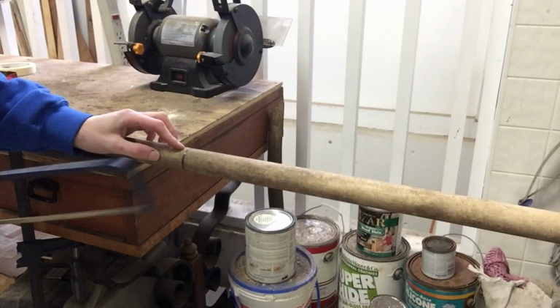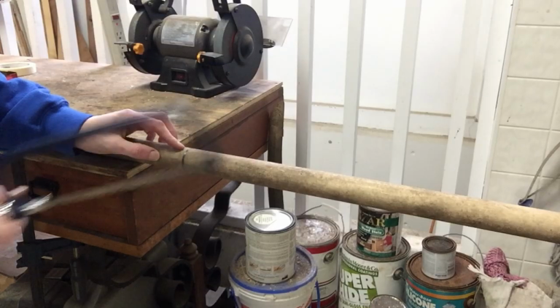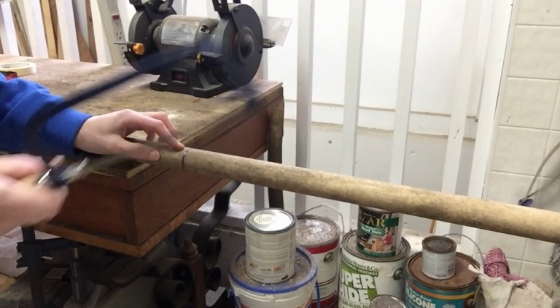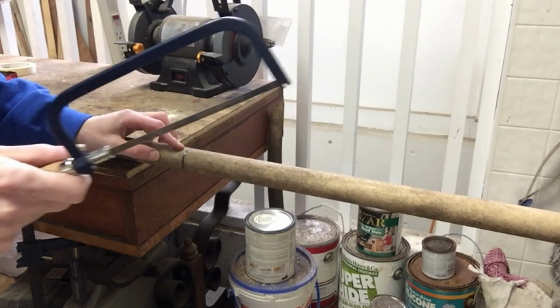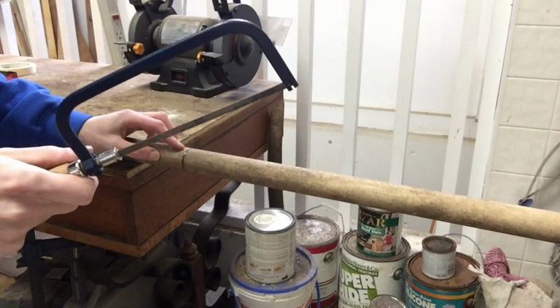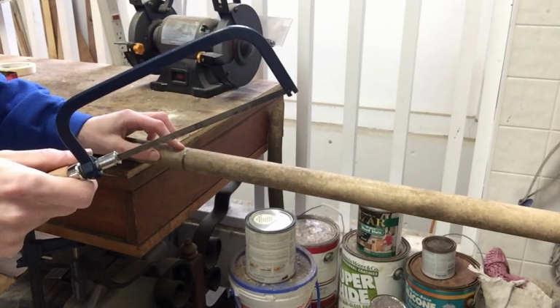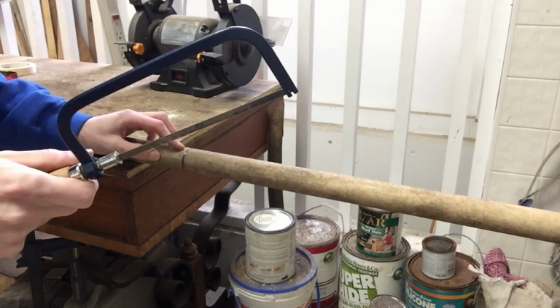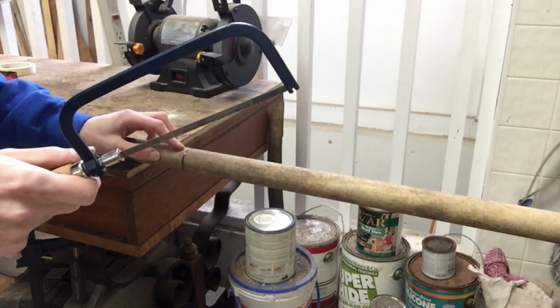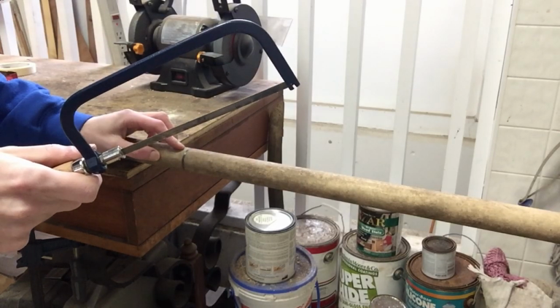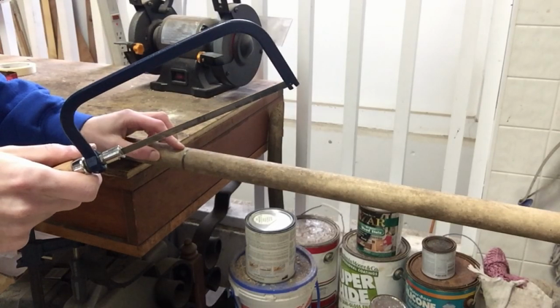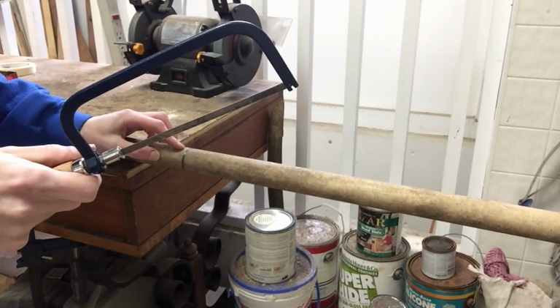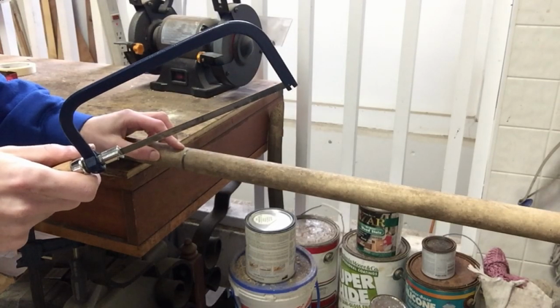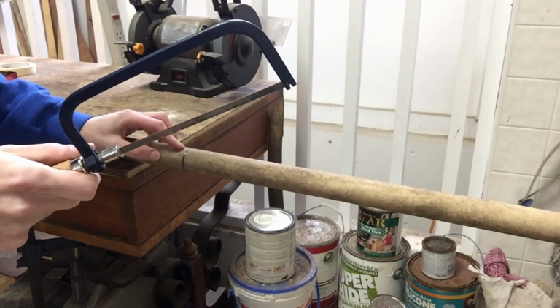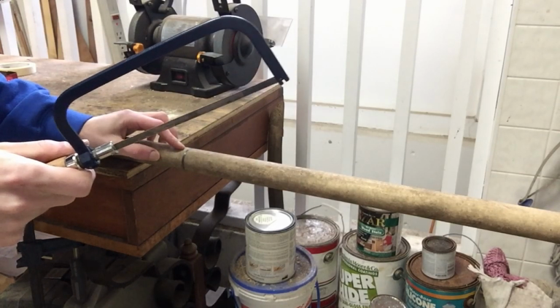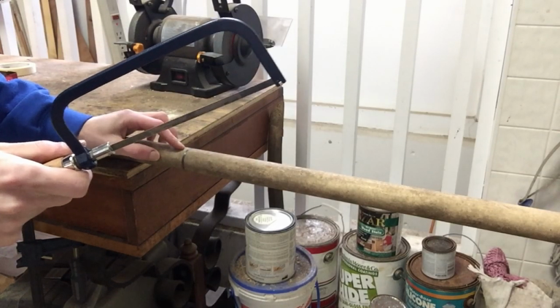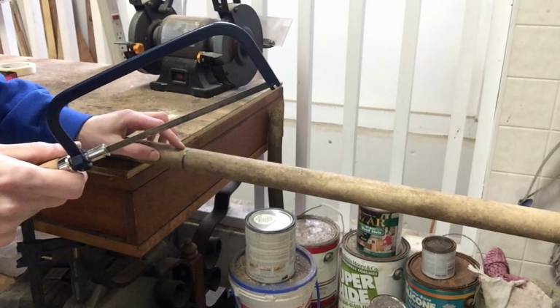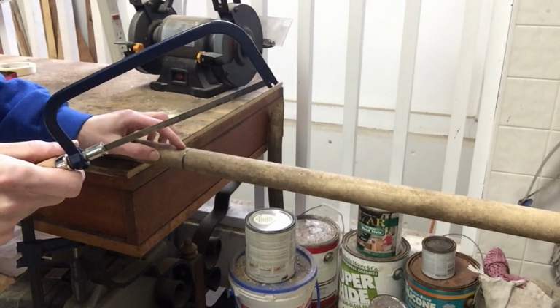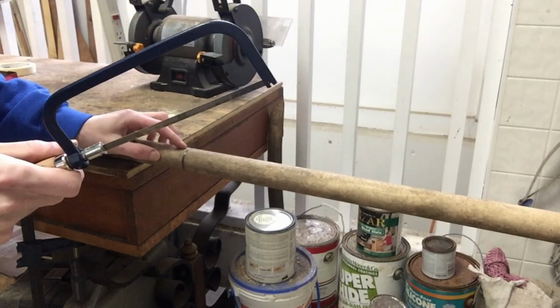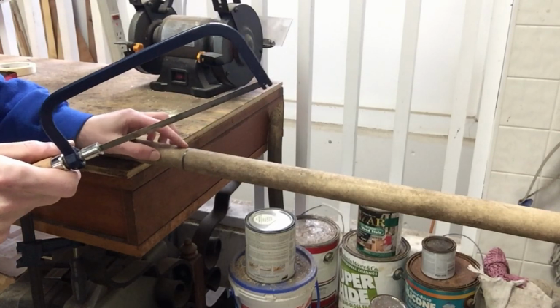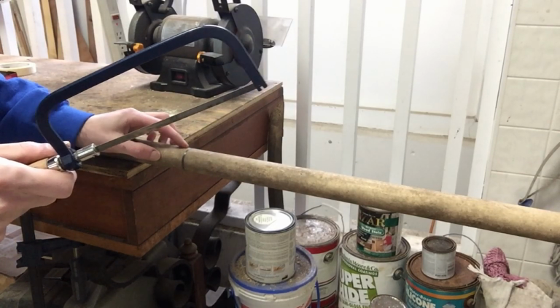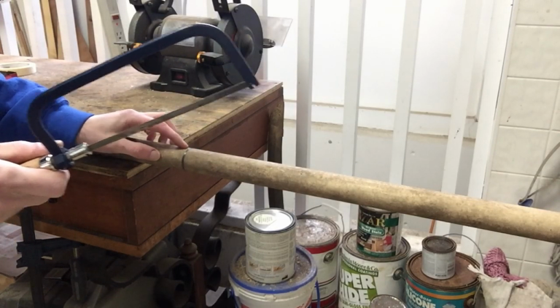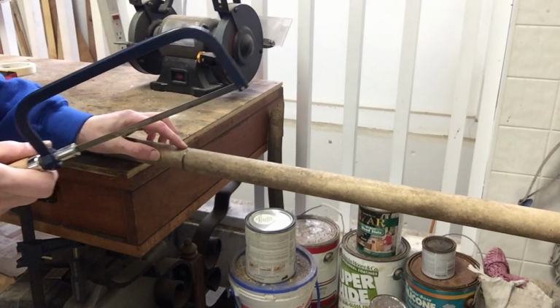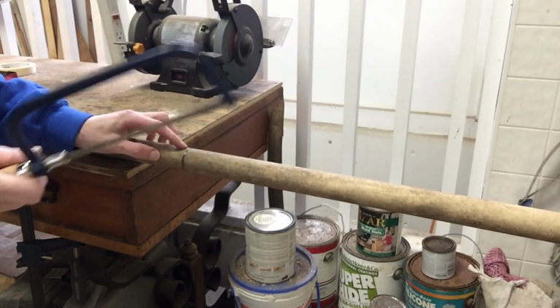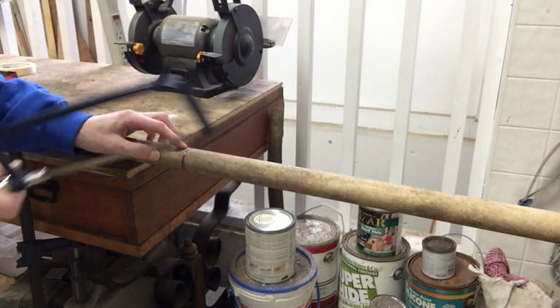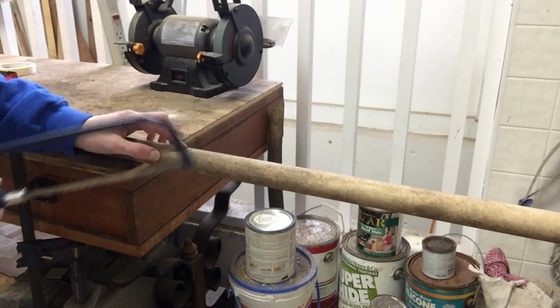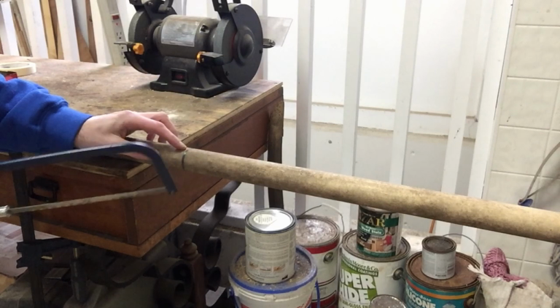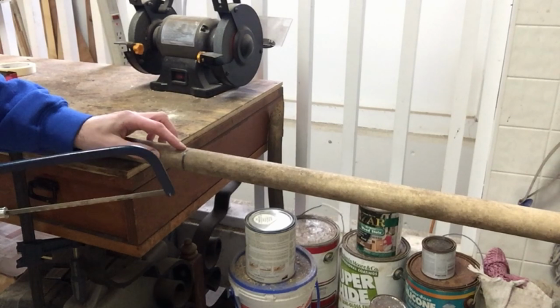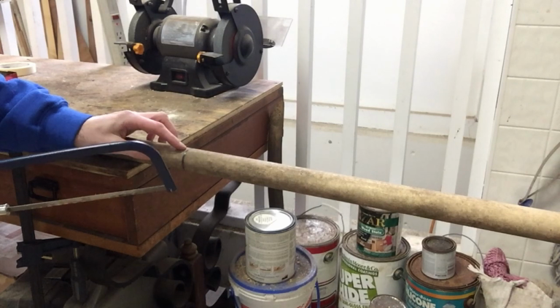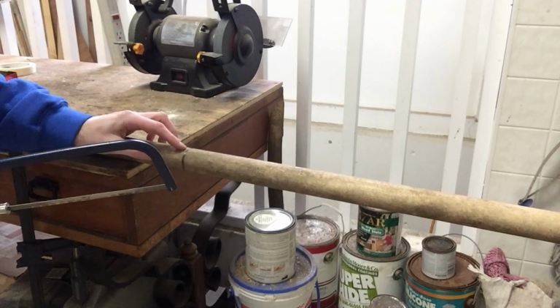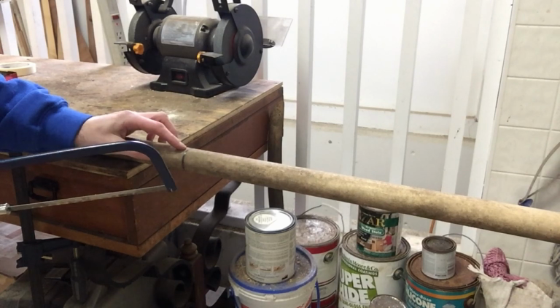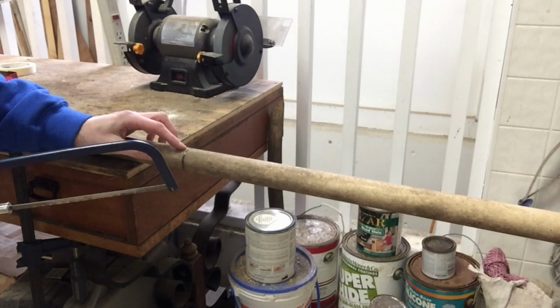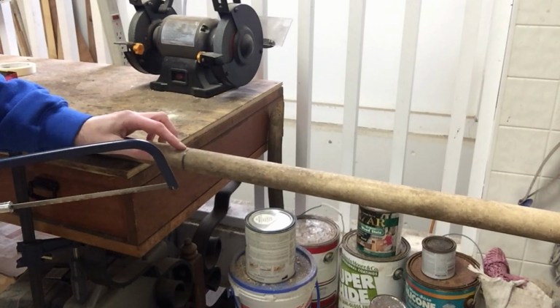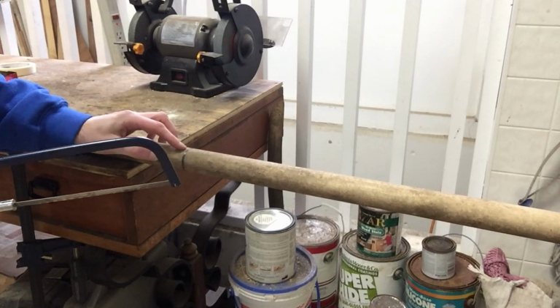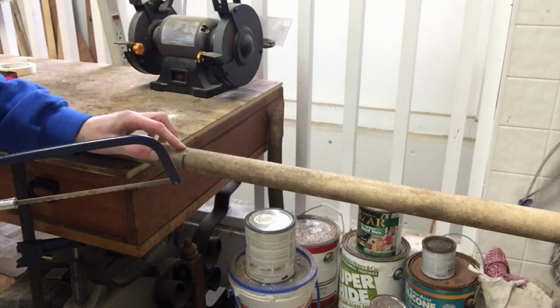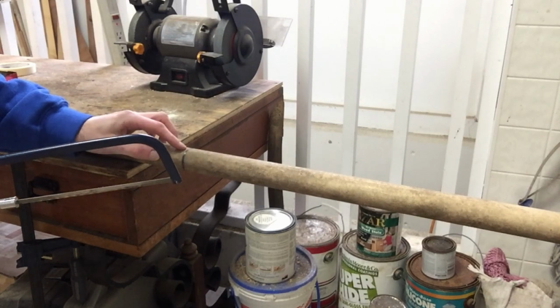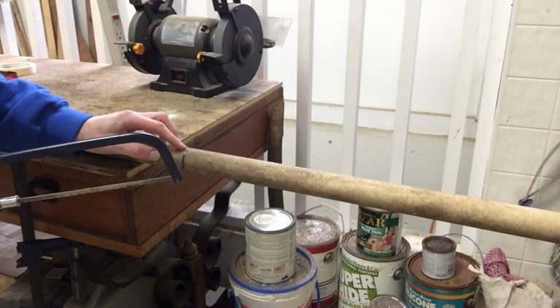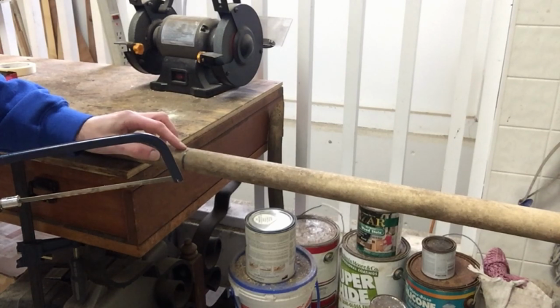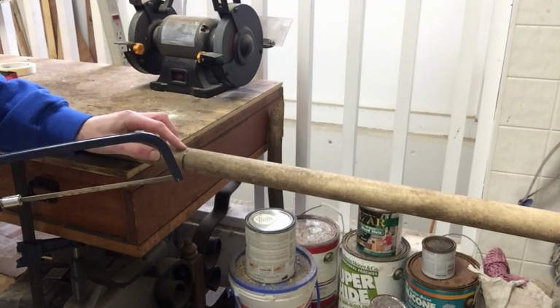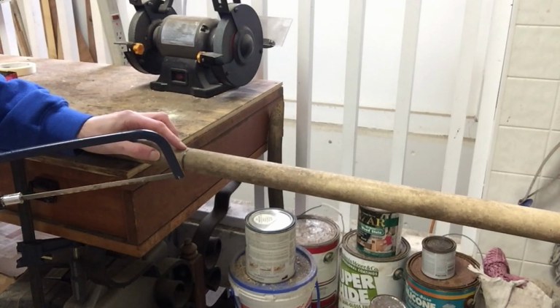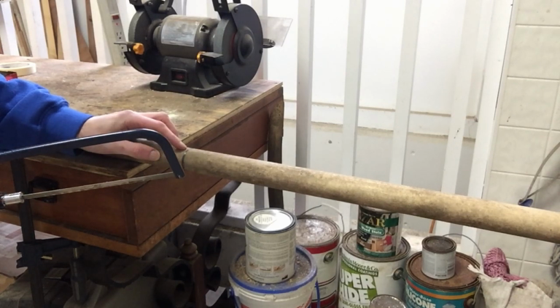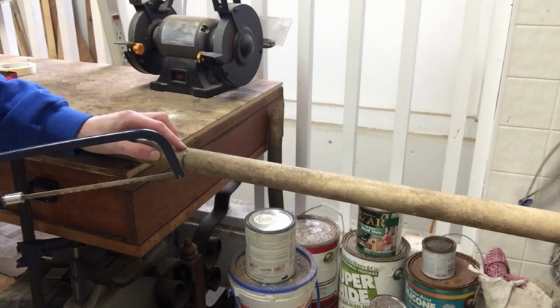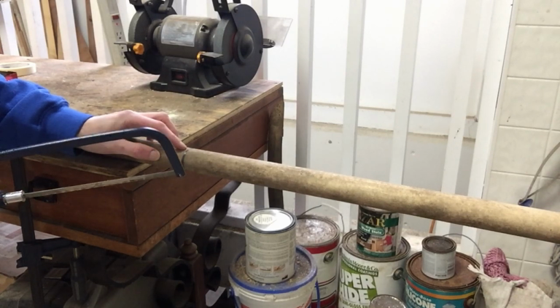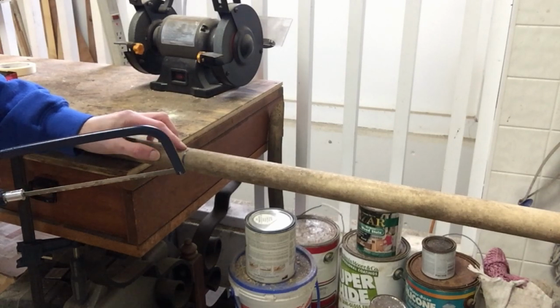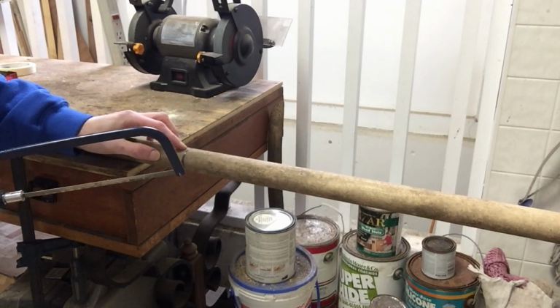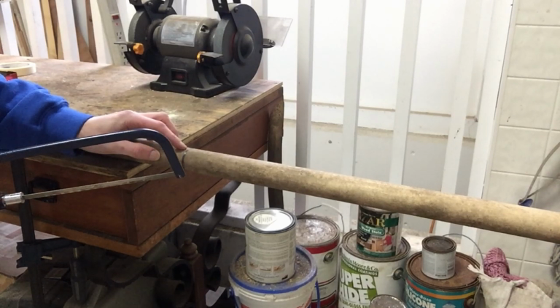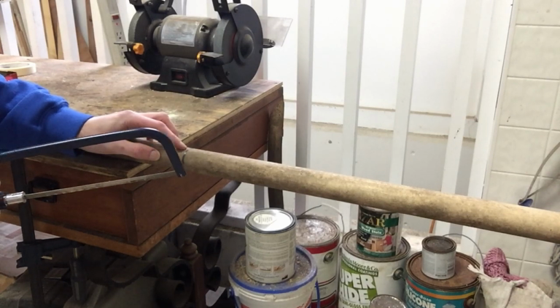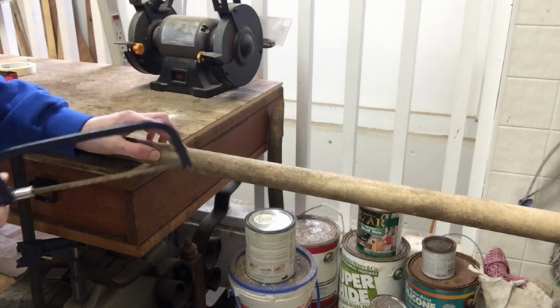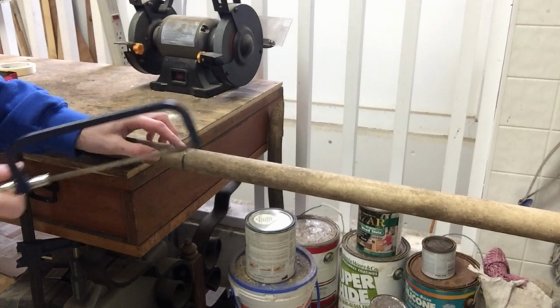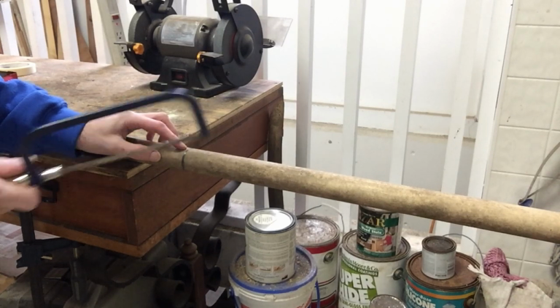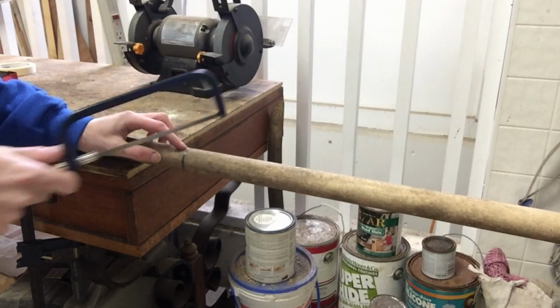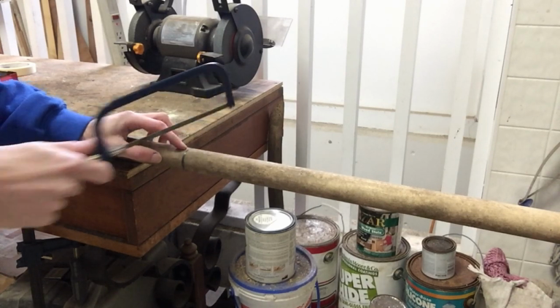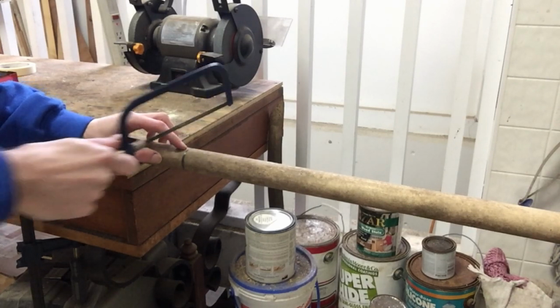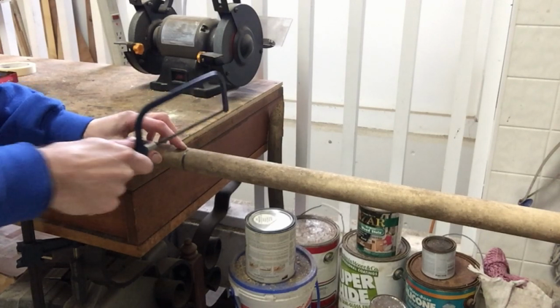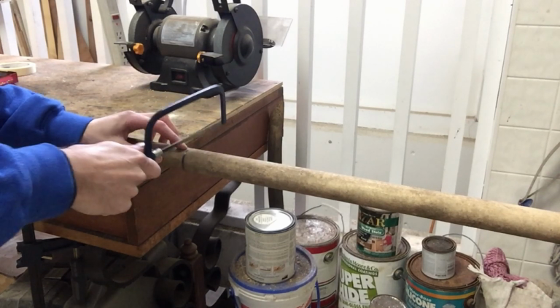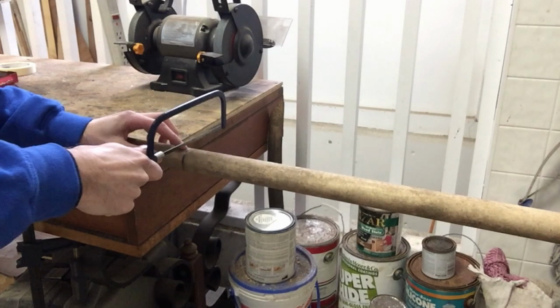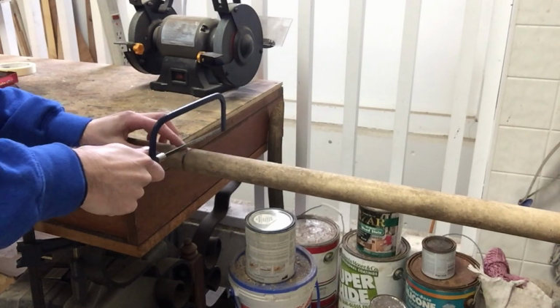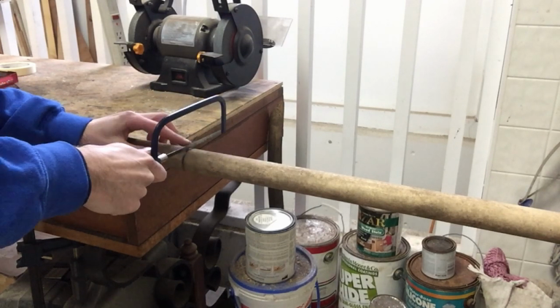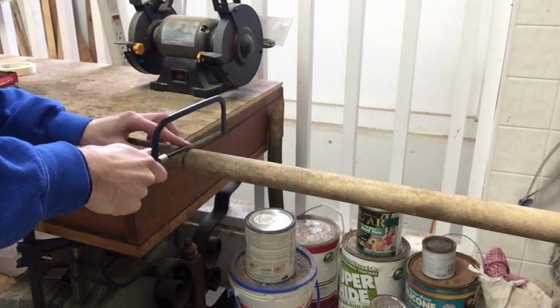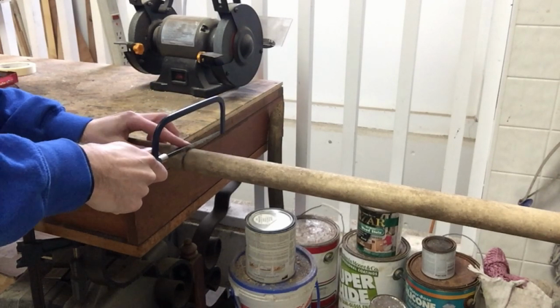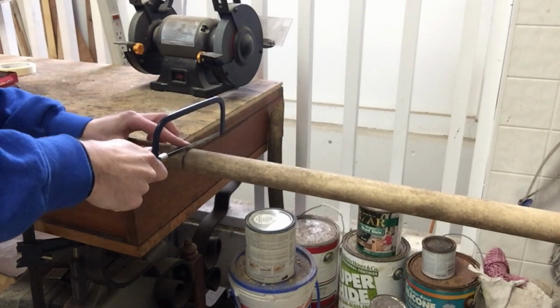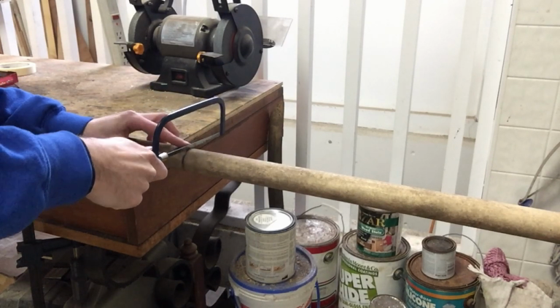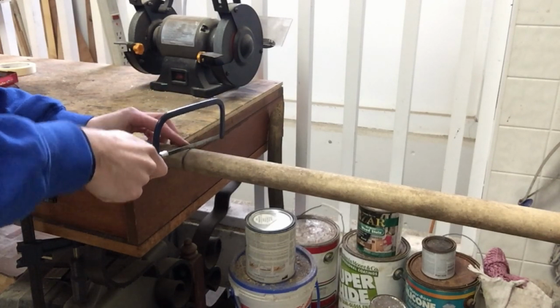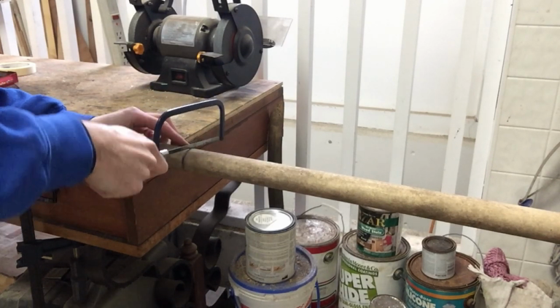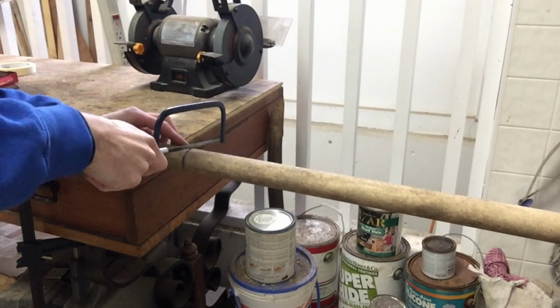I've got my hand saw right here and I'm going to cut it right where I marked it. It's going to be about 25 inches long, so now I'm just going to start cutting.